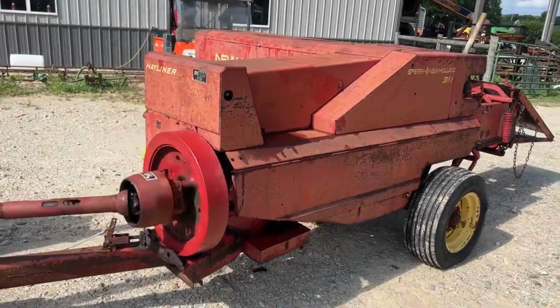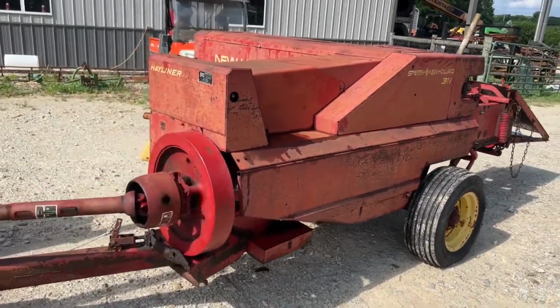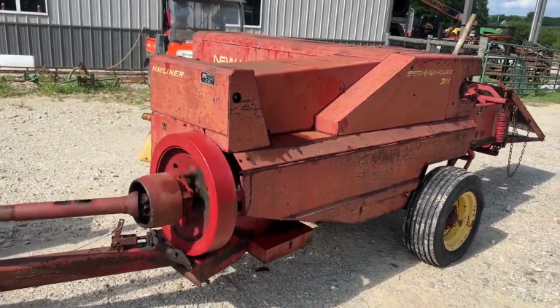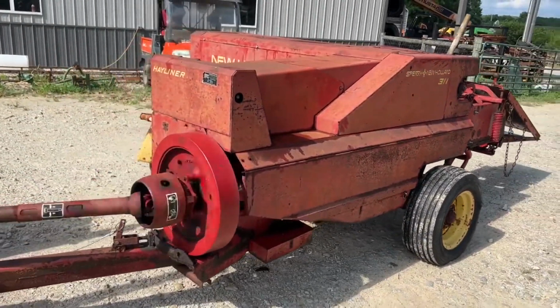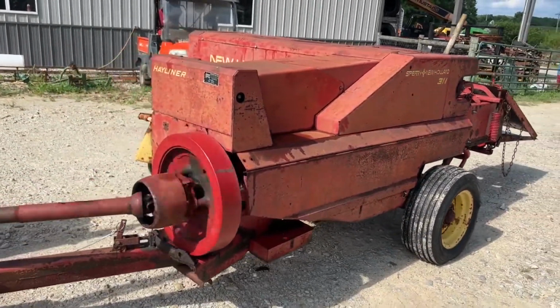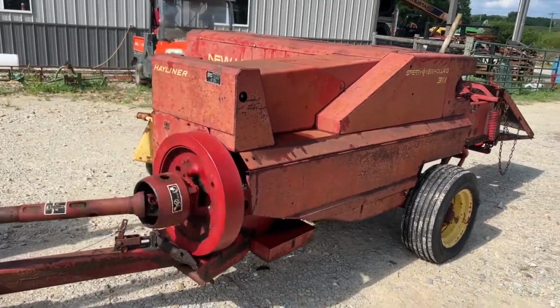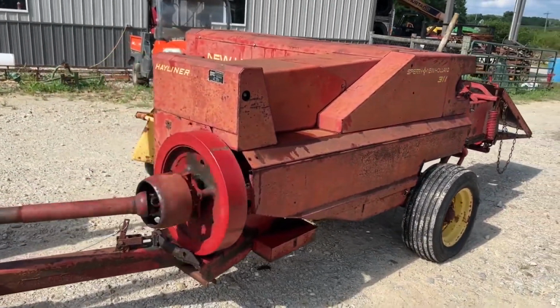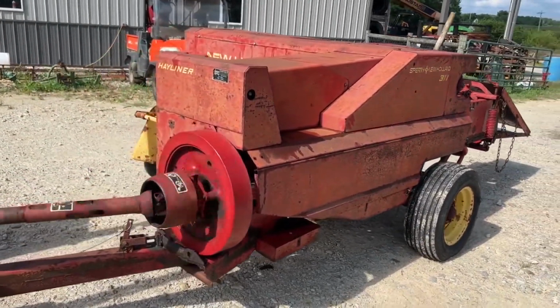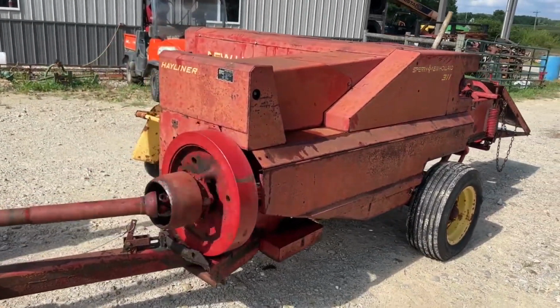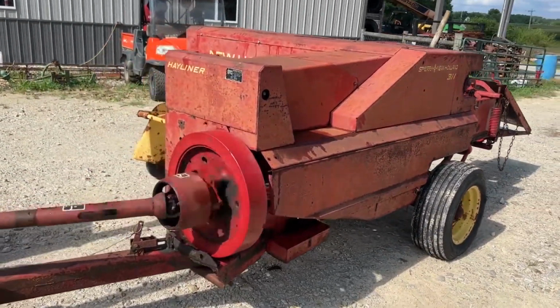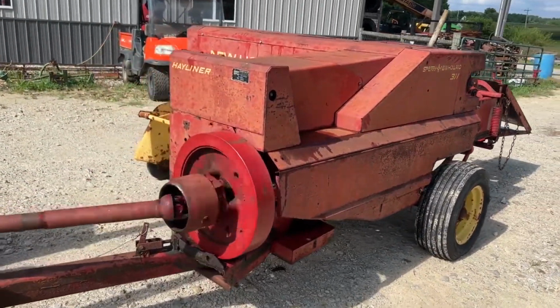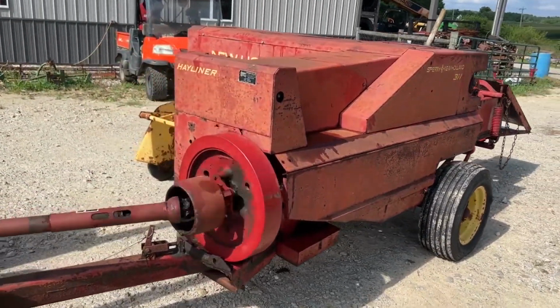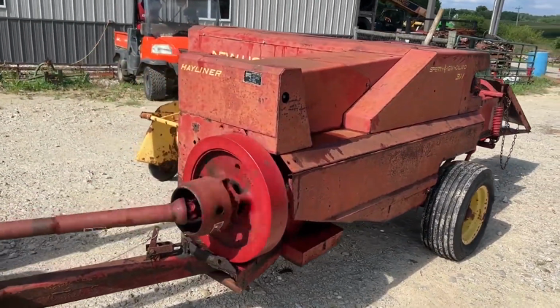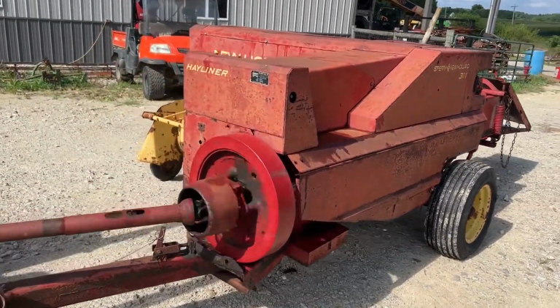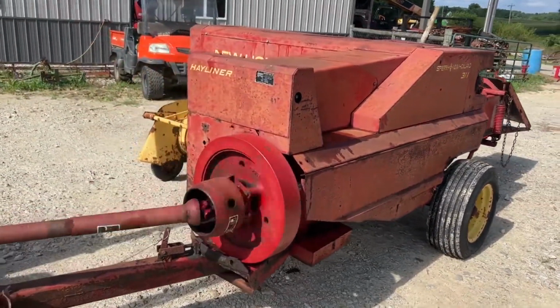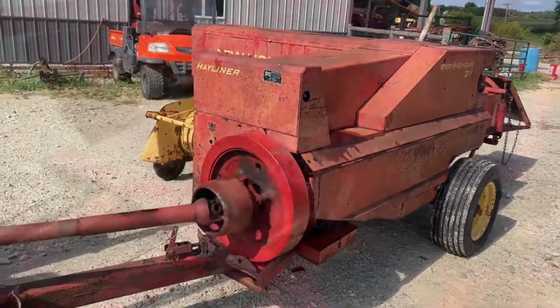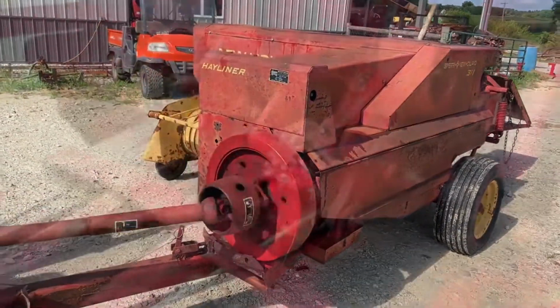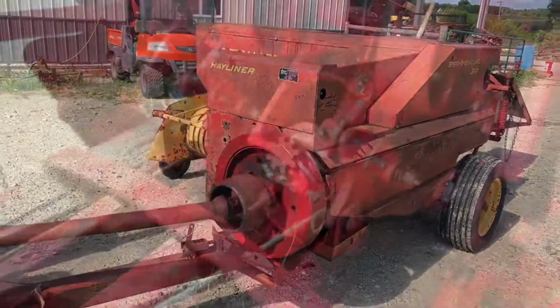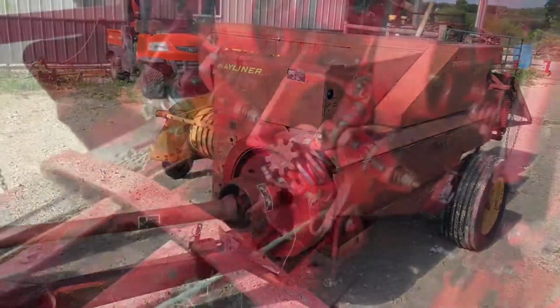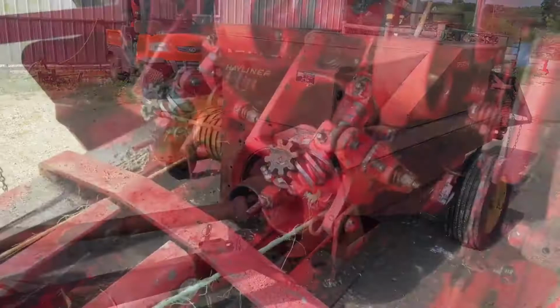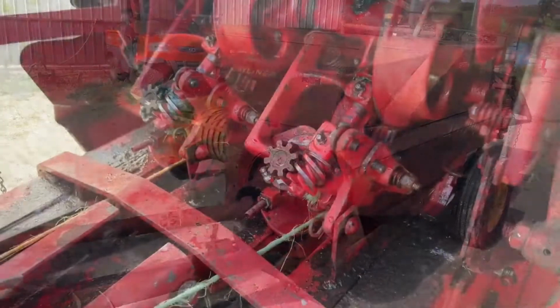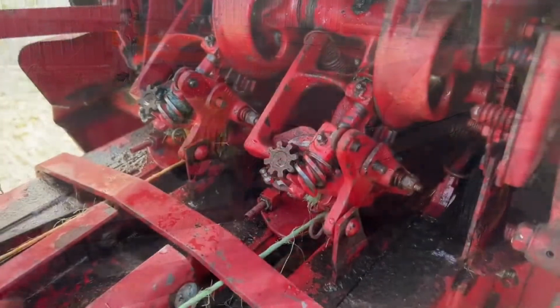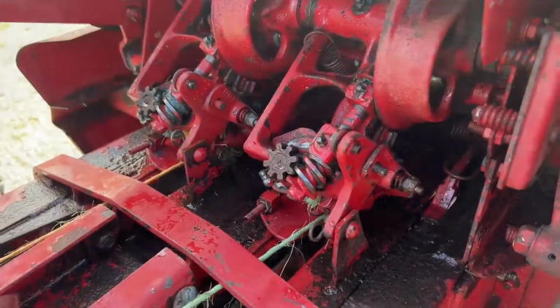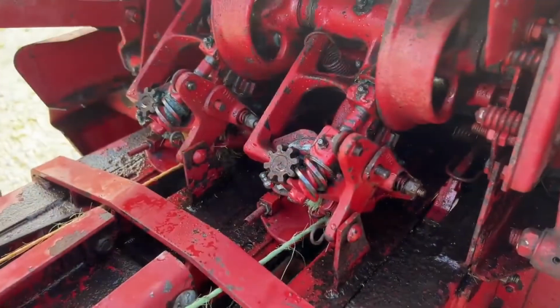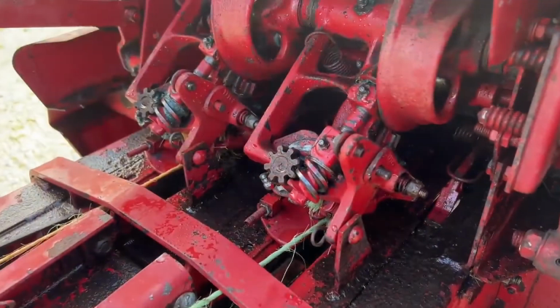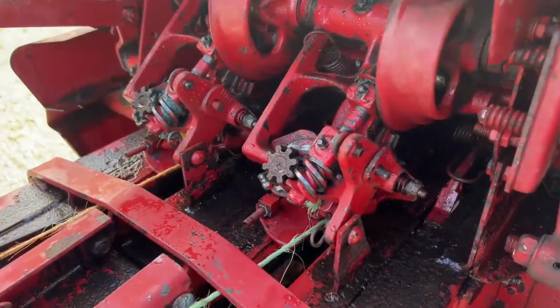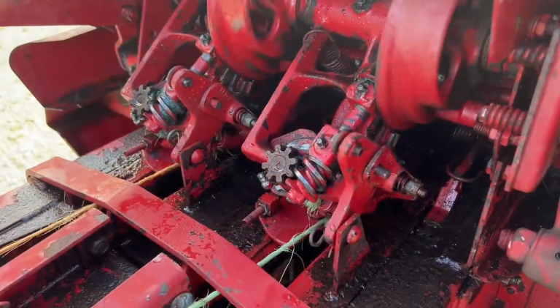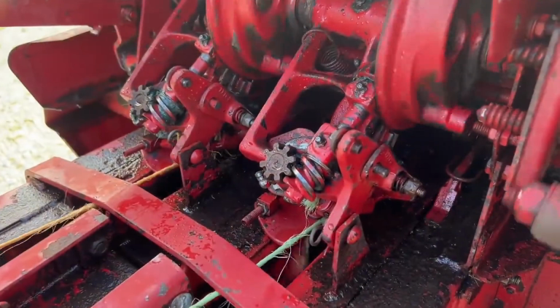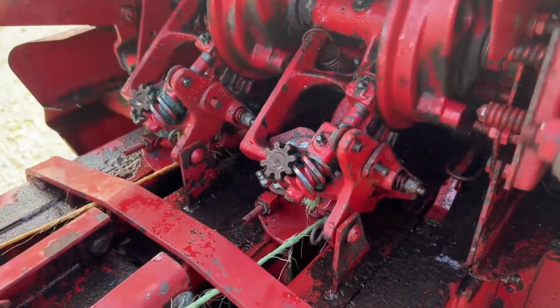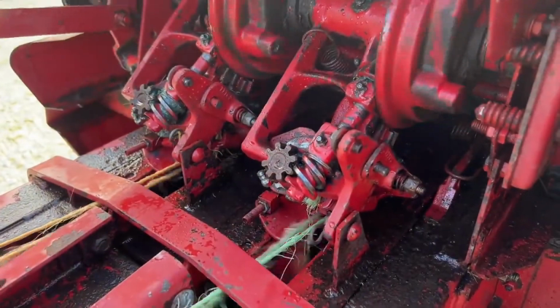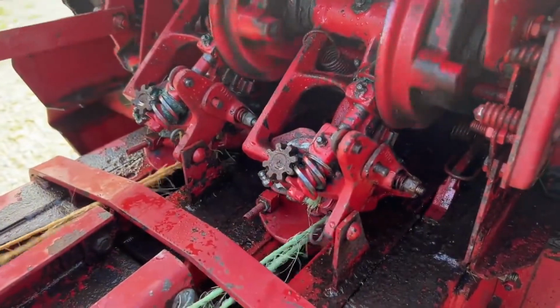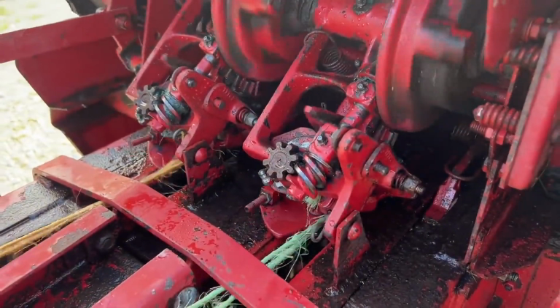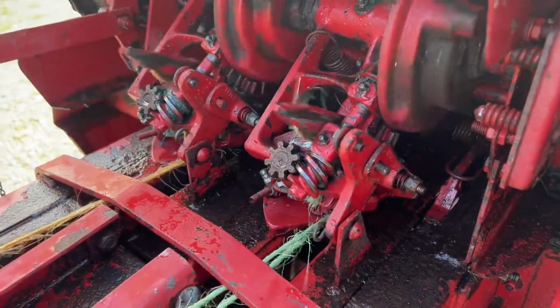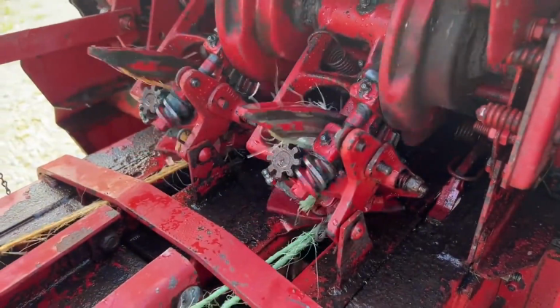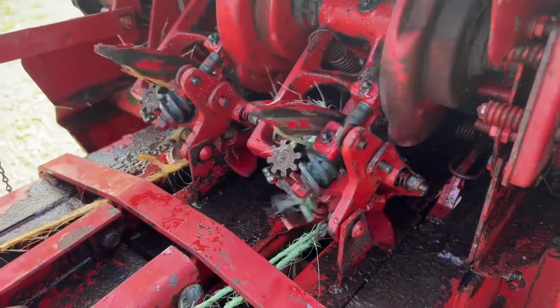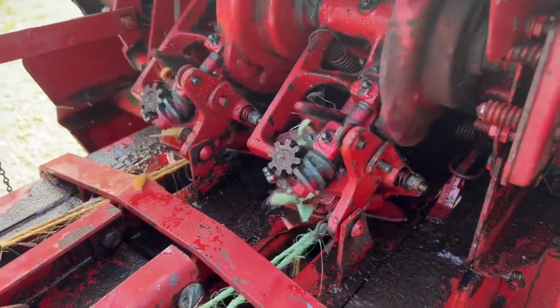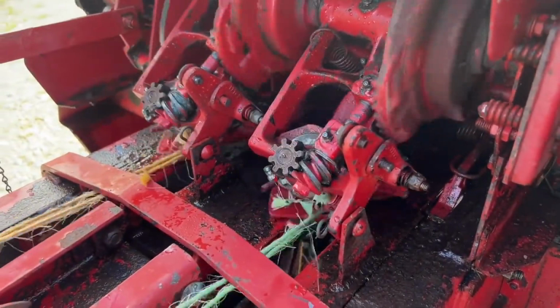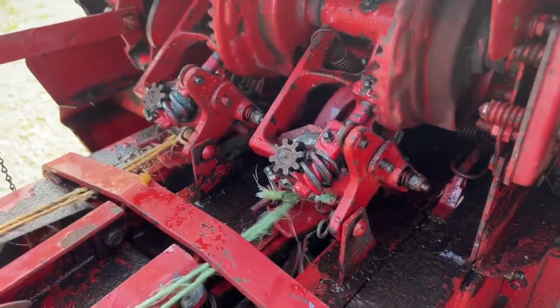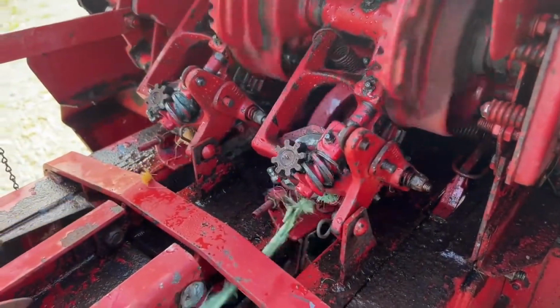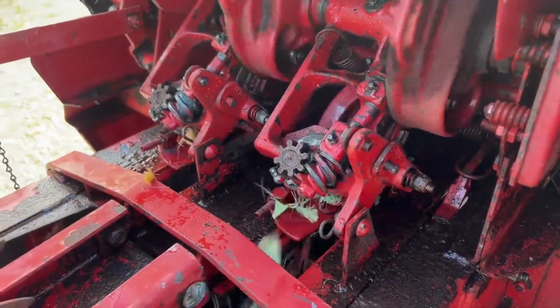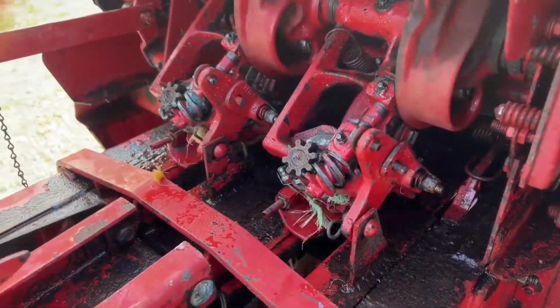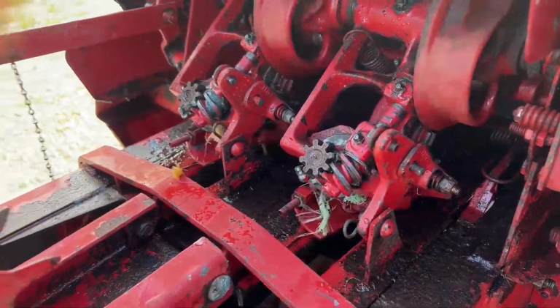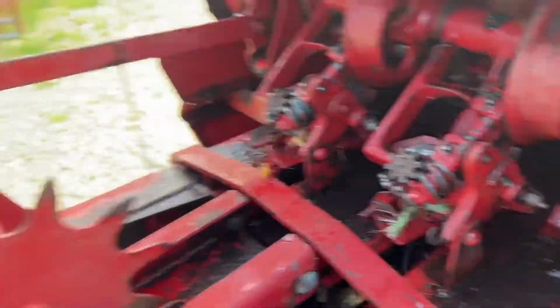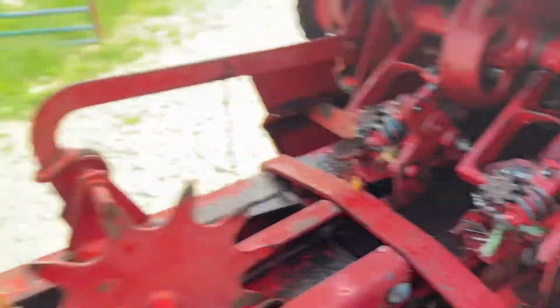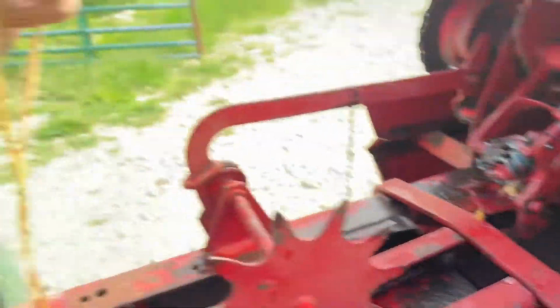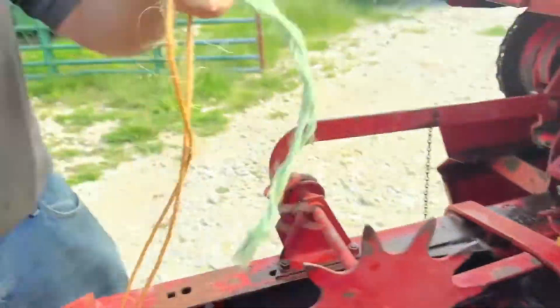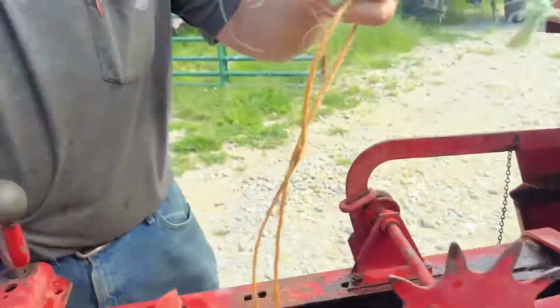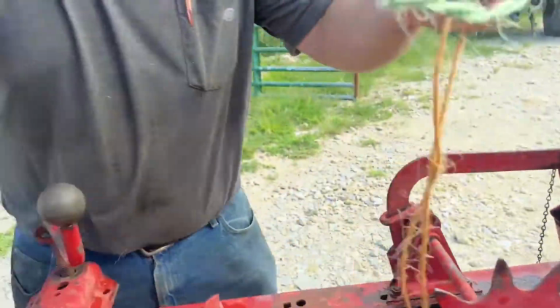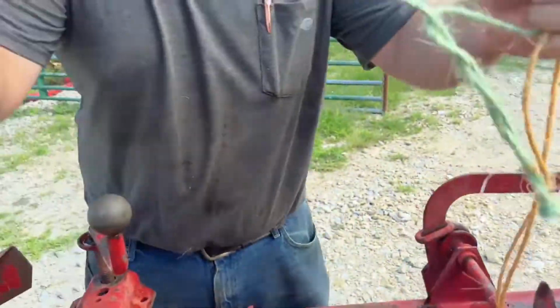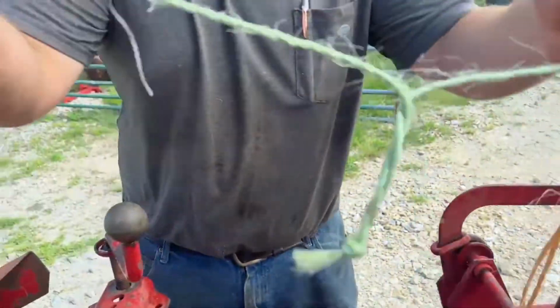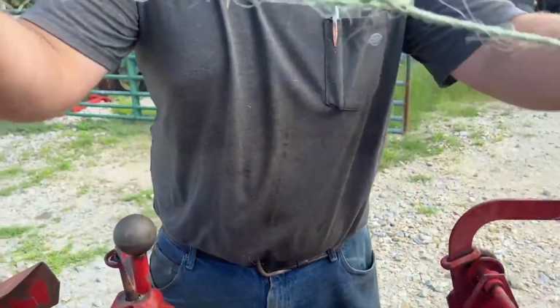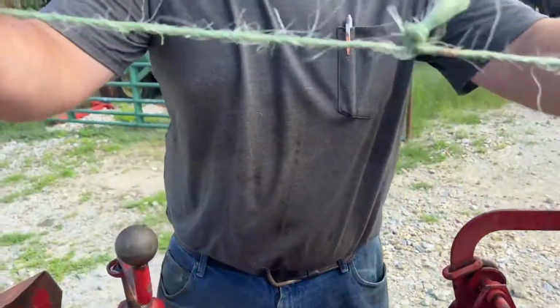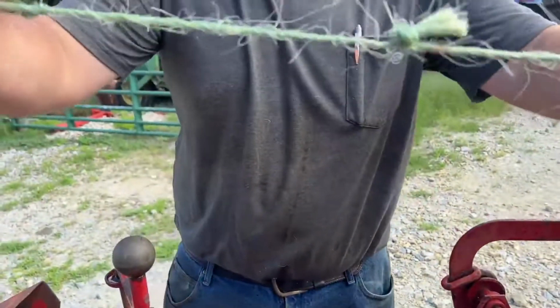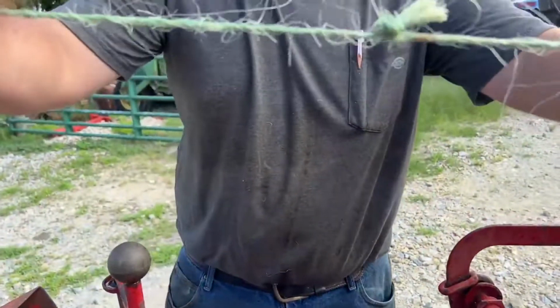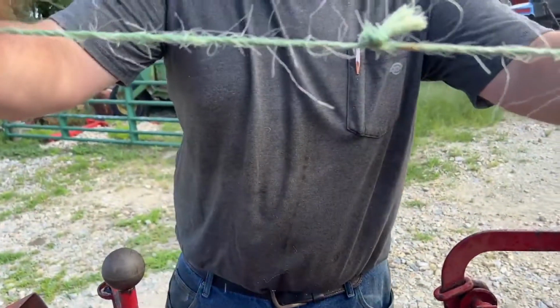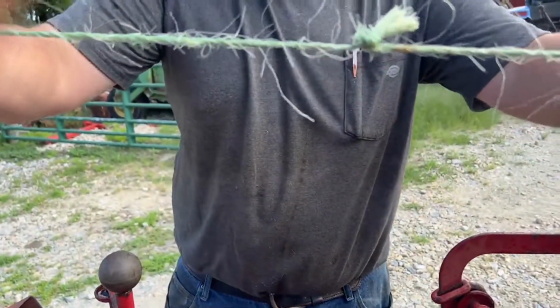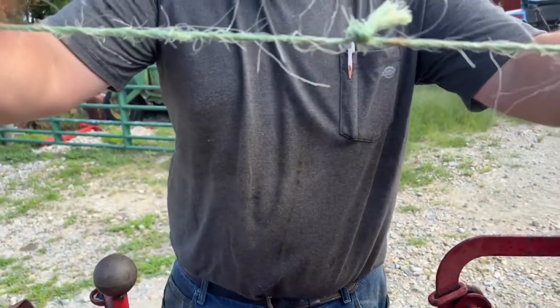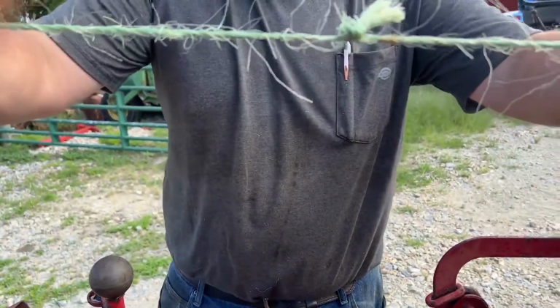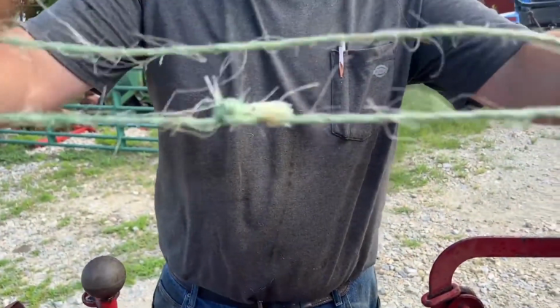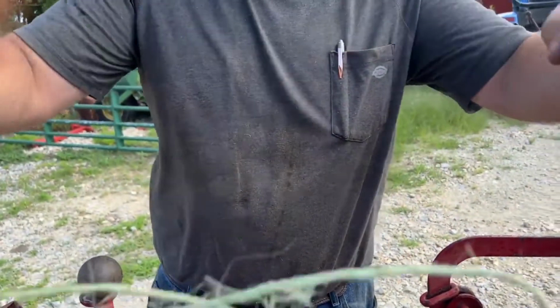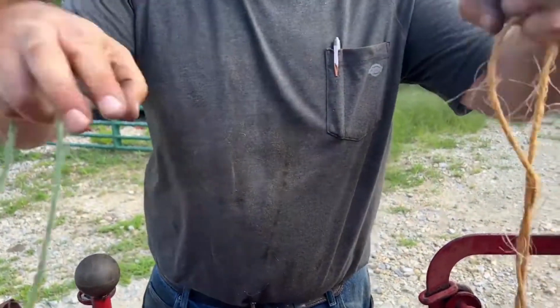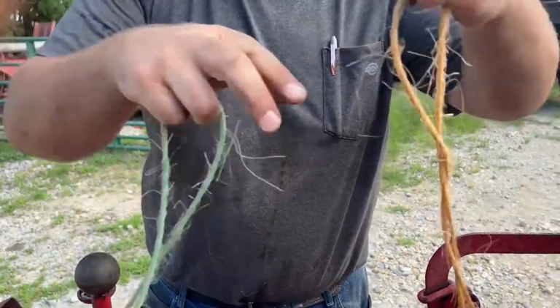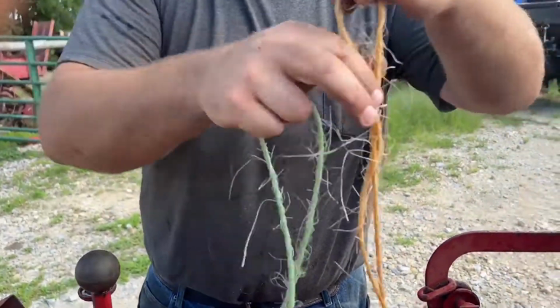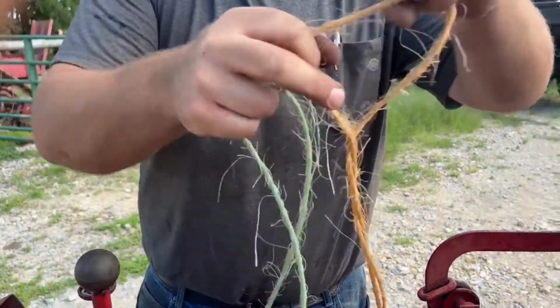We're going to tie a set of knots for you here at the end of the video. If you guys have any questions on this one, just give us a call. We're going to have it at the sale right here.